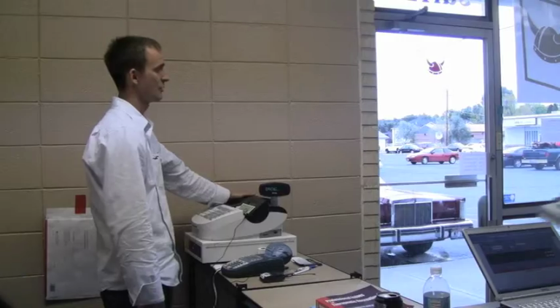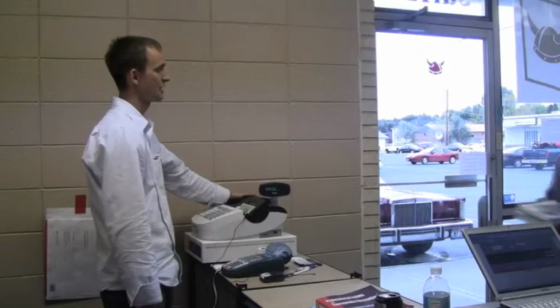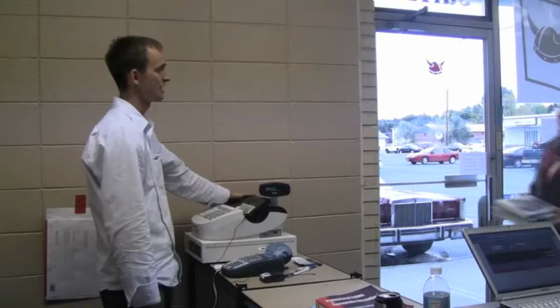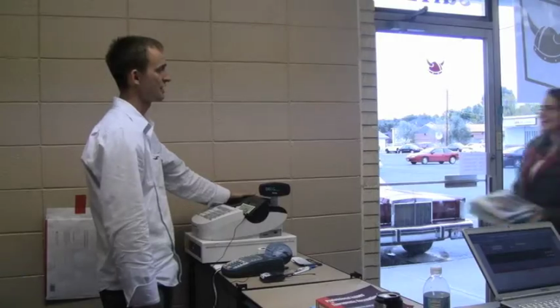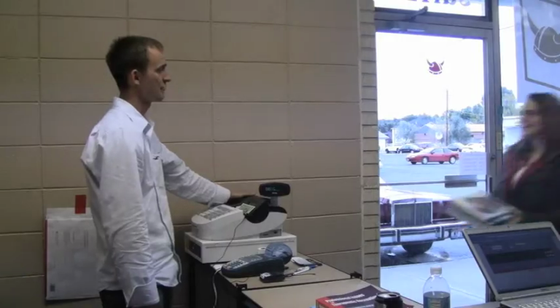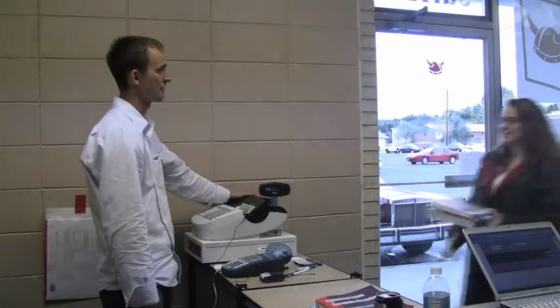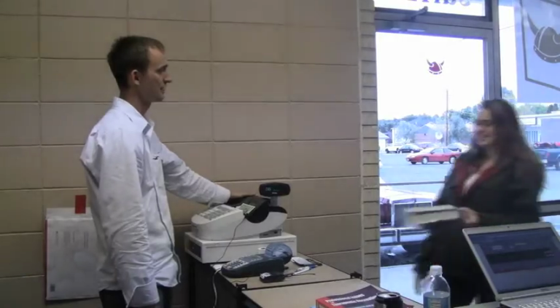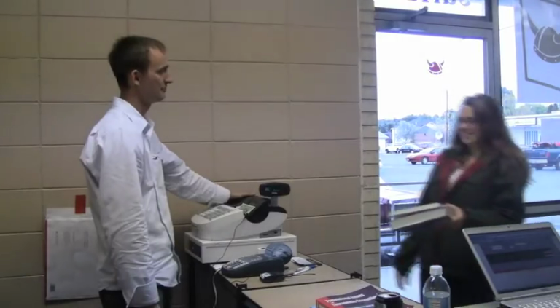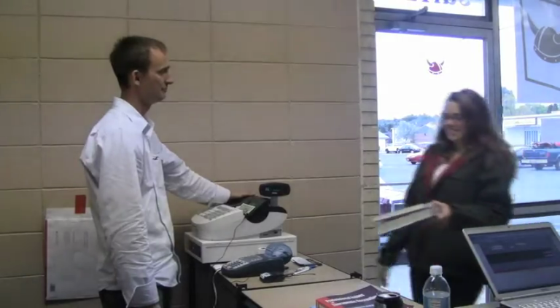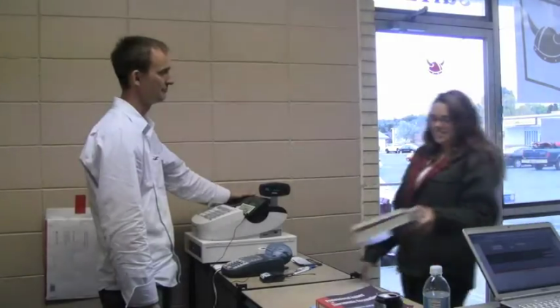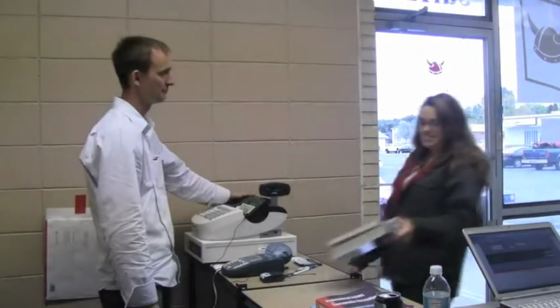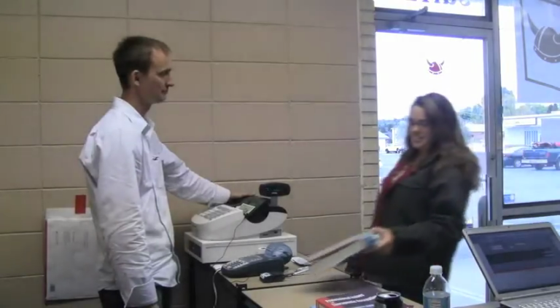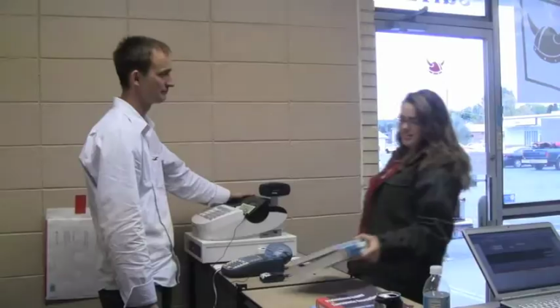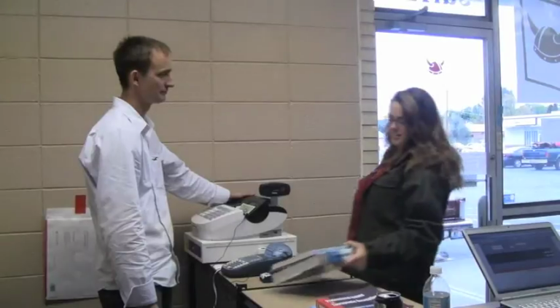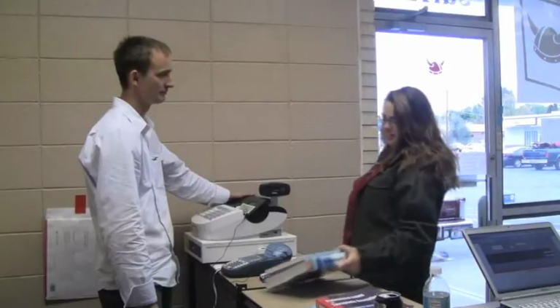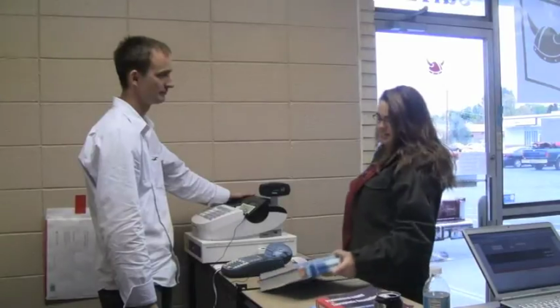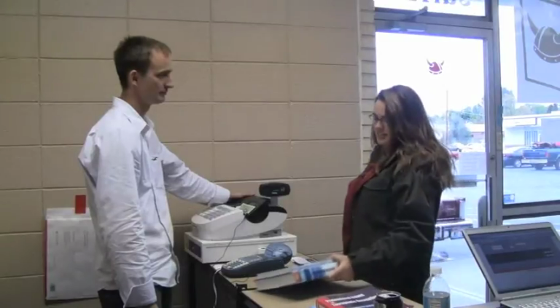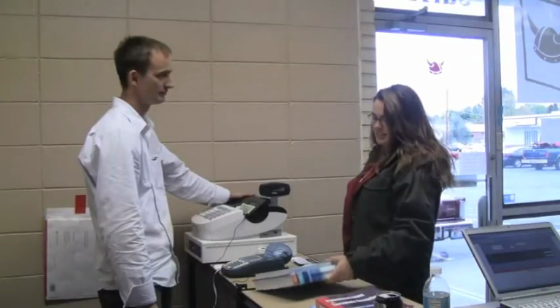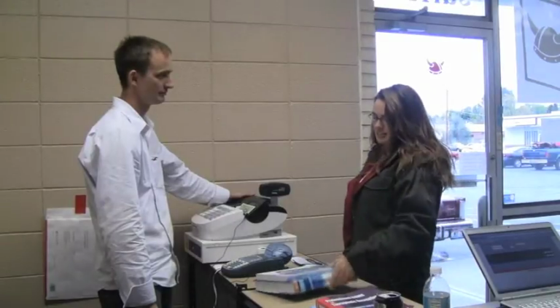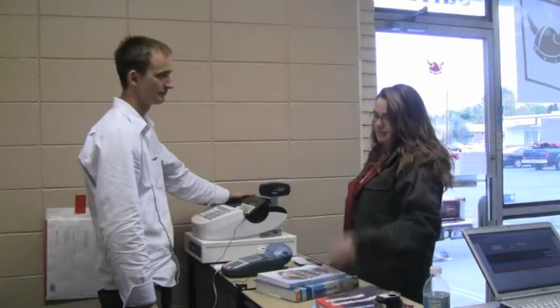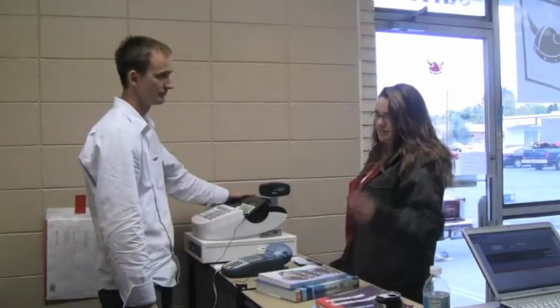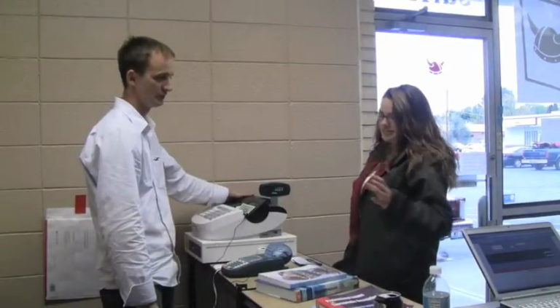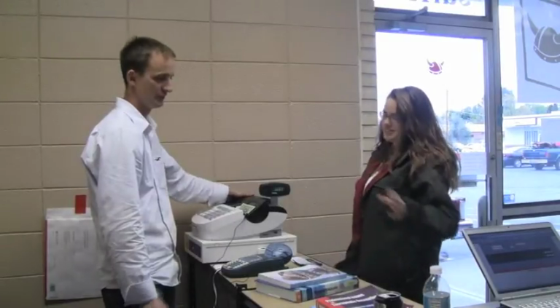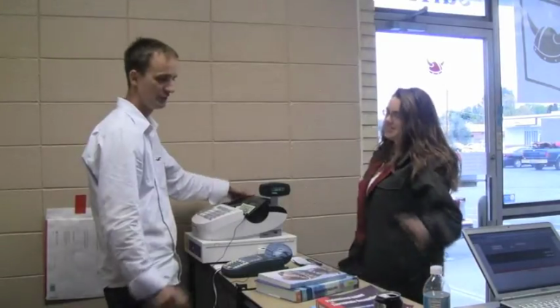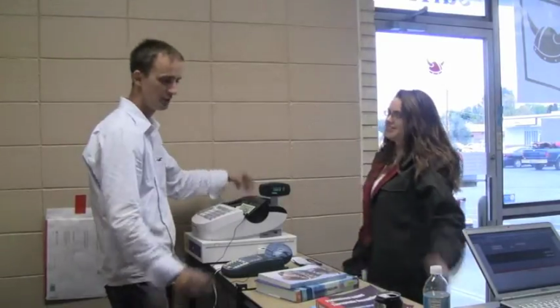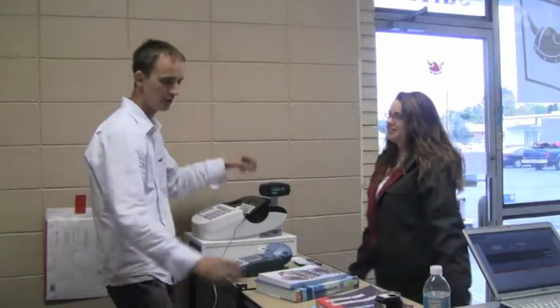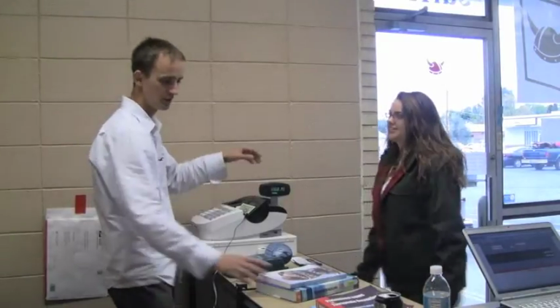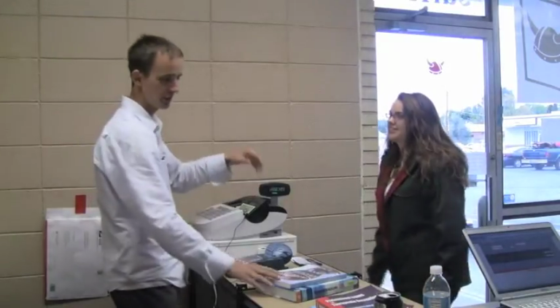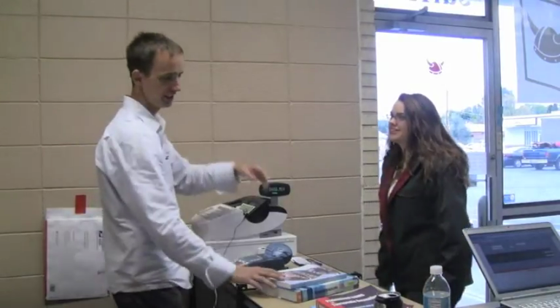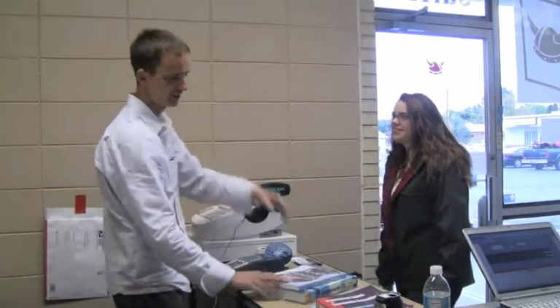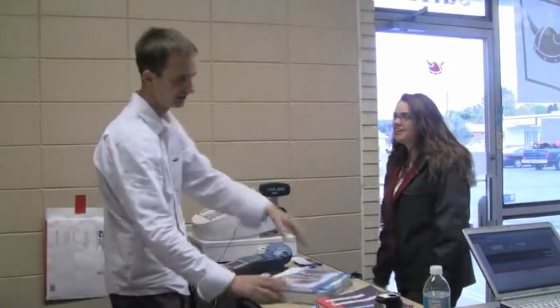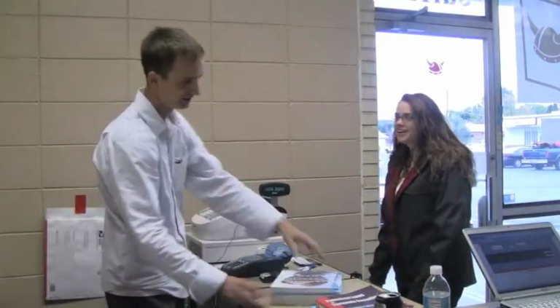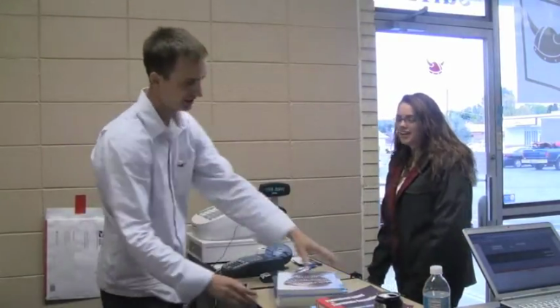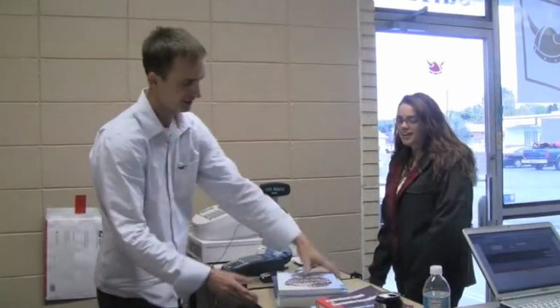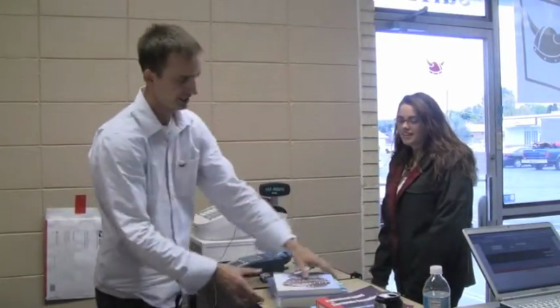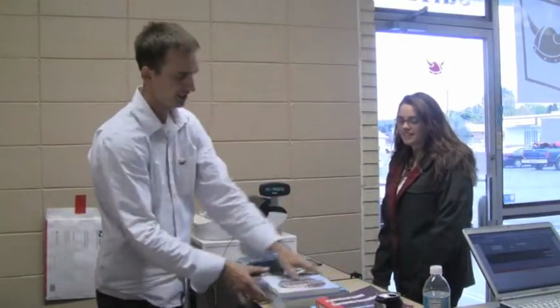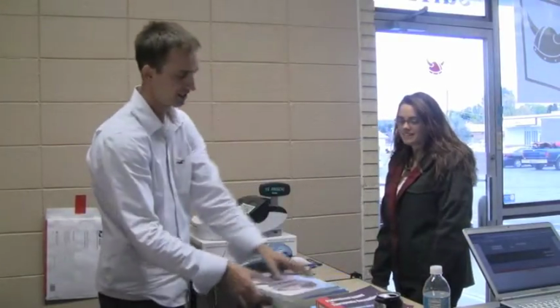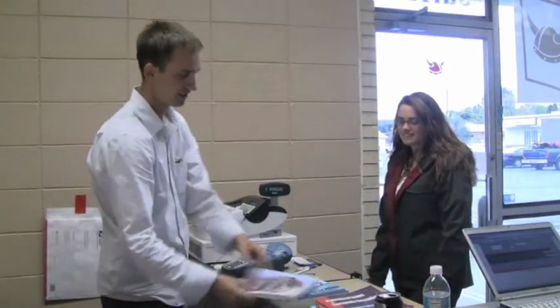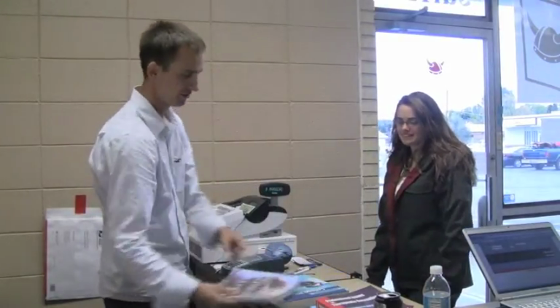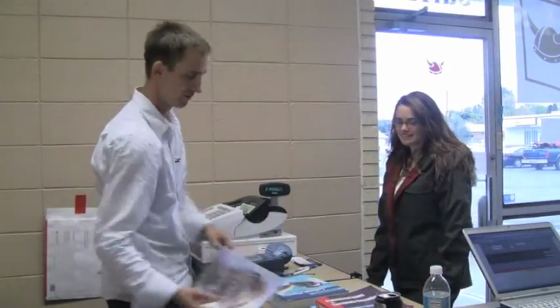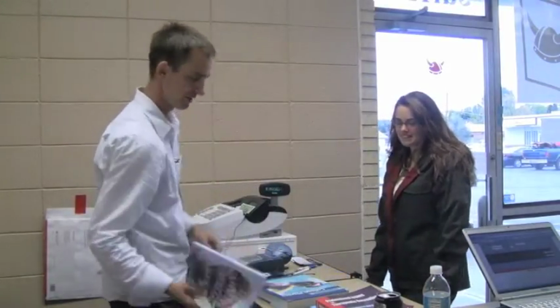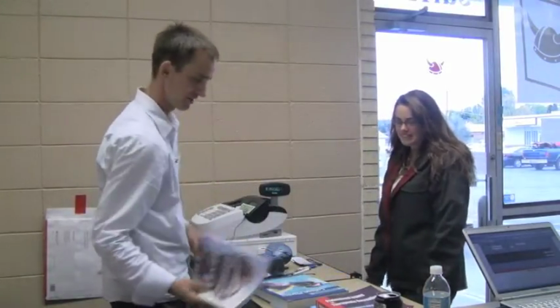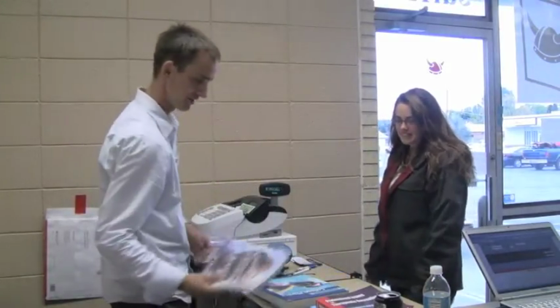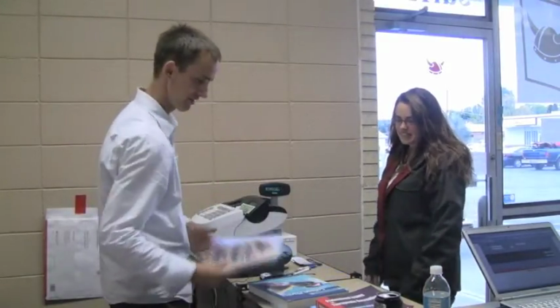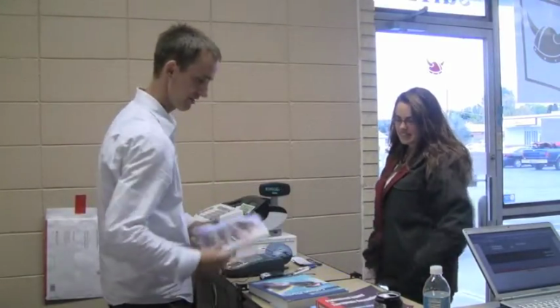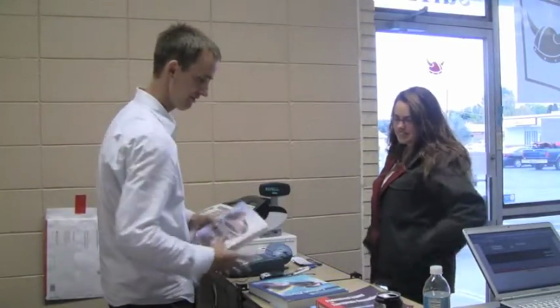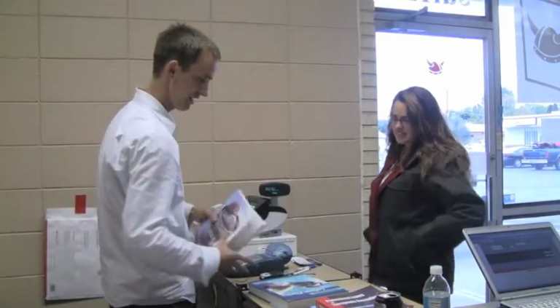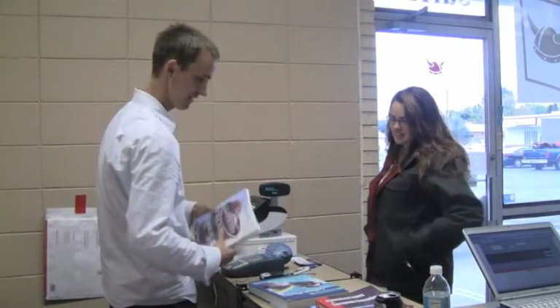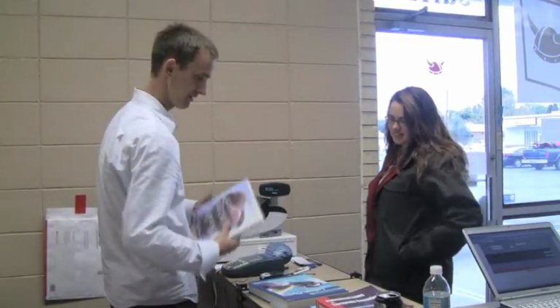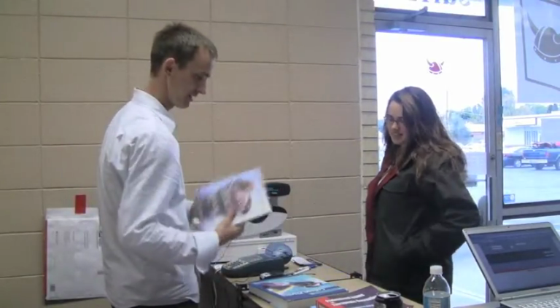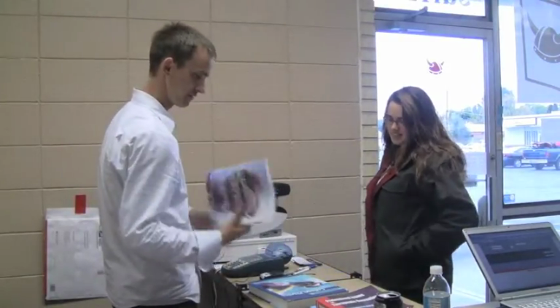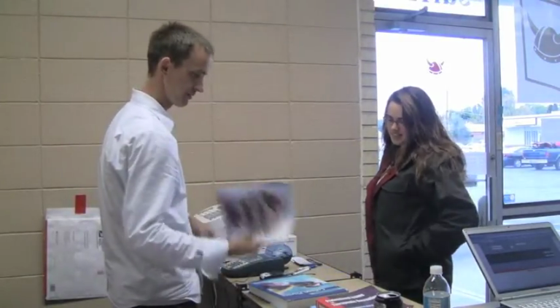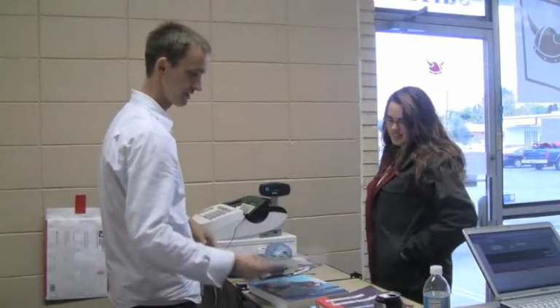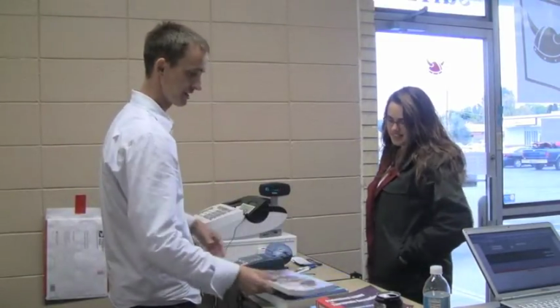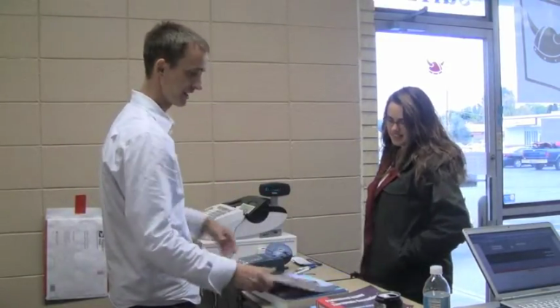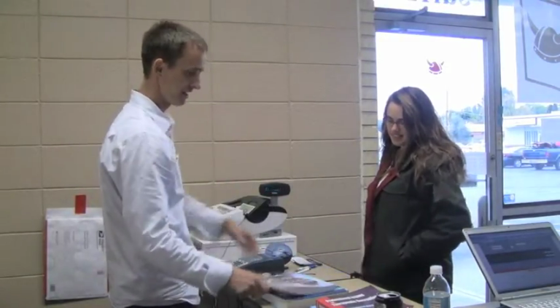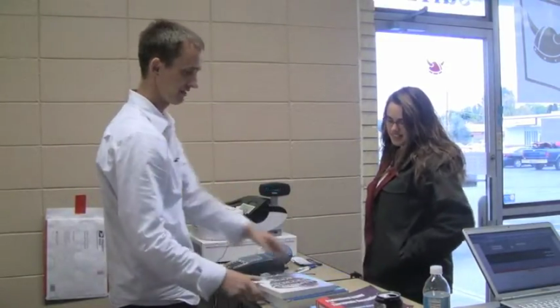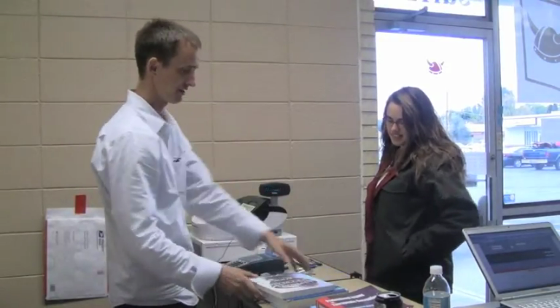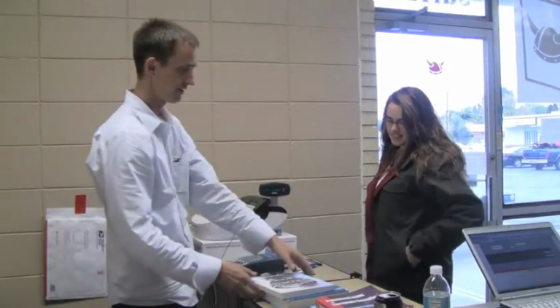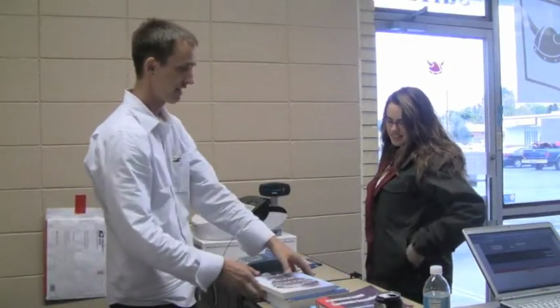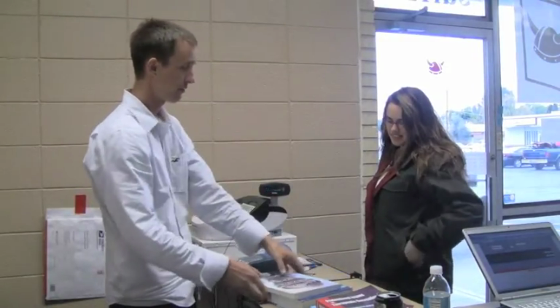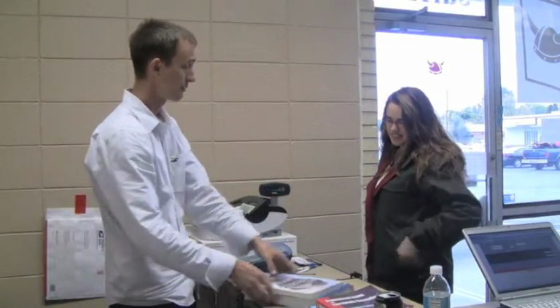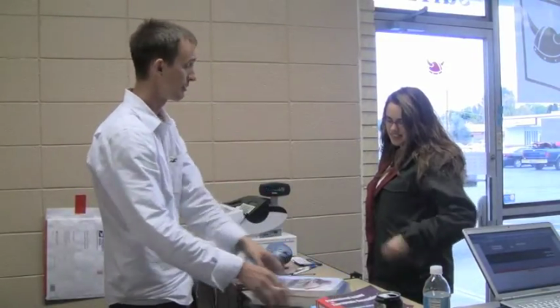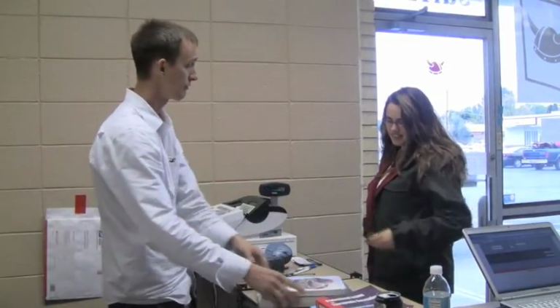When buying your textbooks, remember to shop around for the best price. For BYU-Idaho, this is Chloe Curtis.